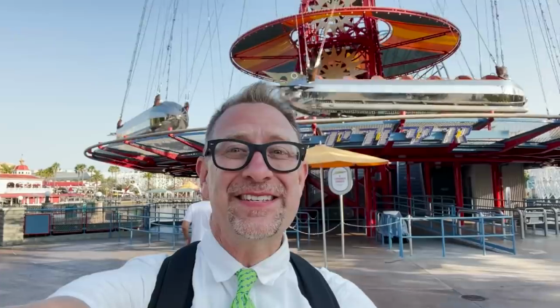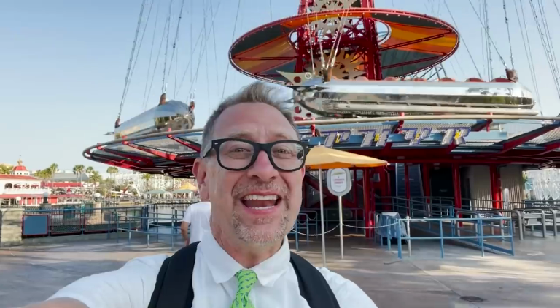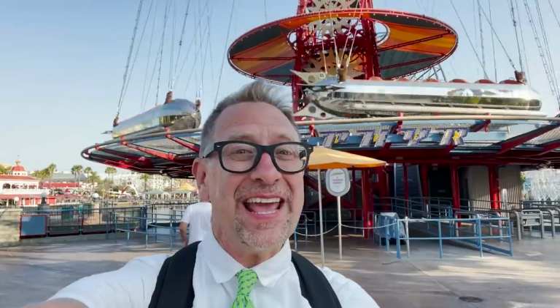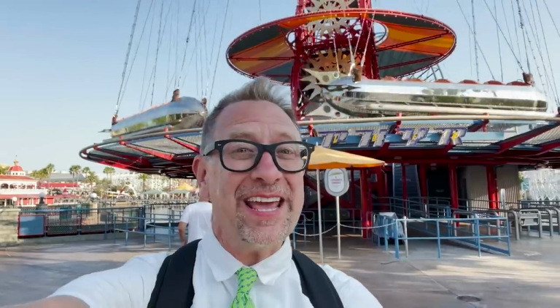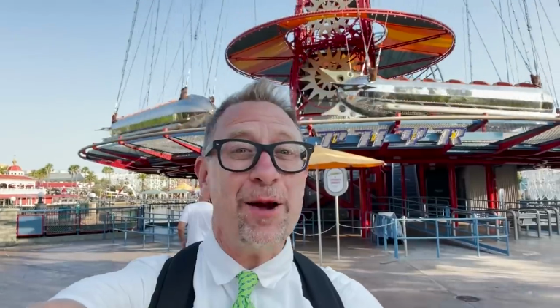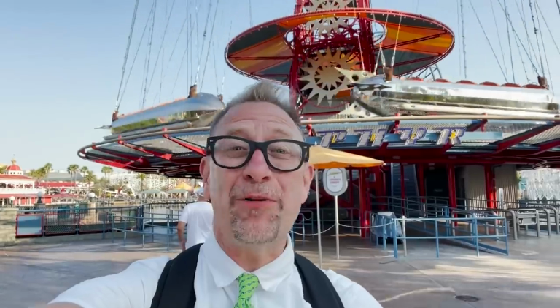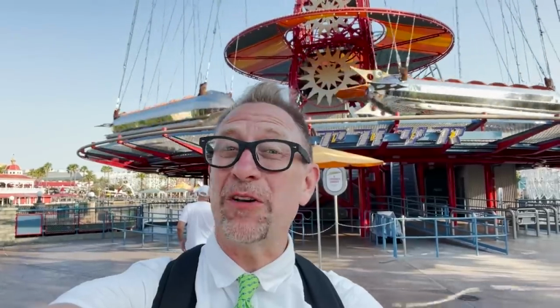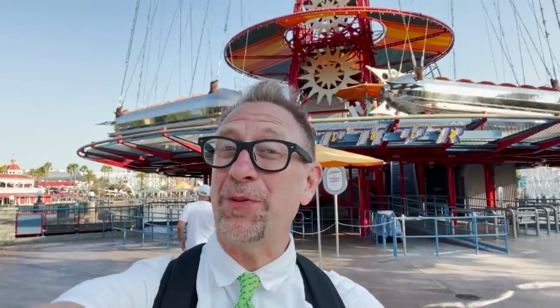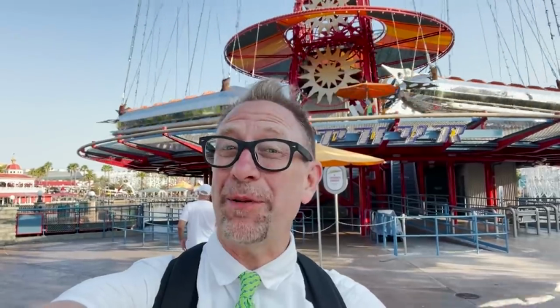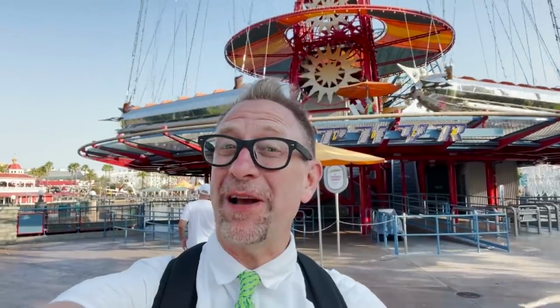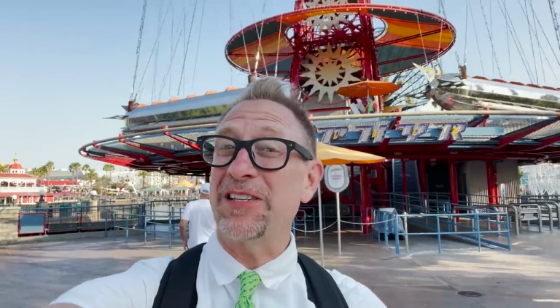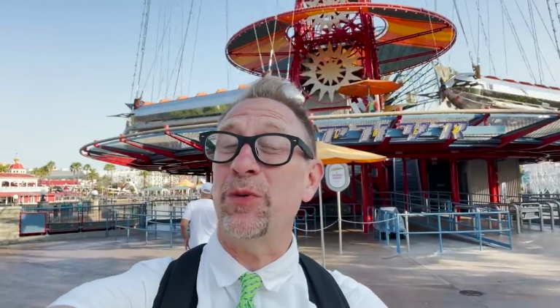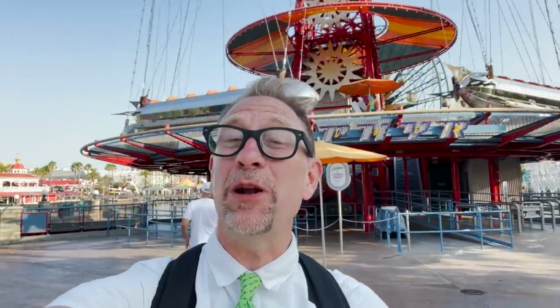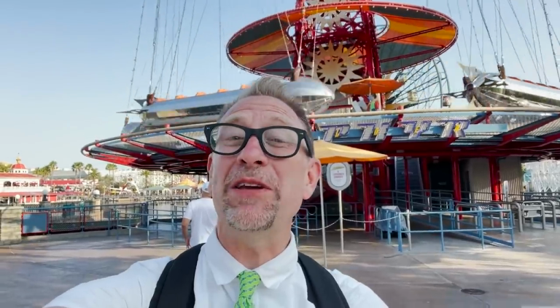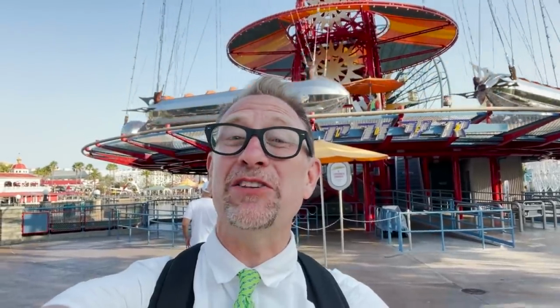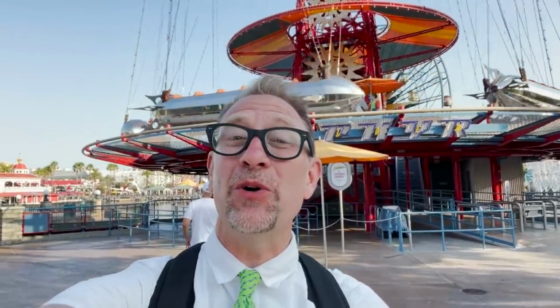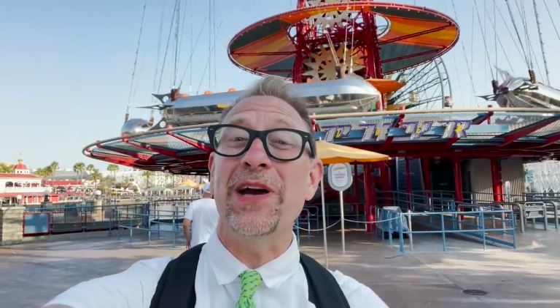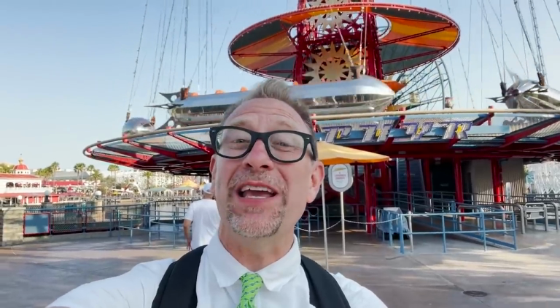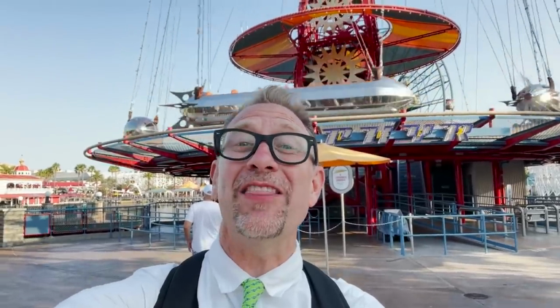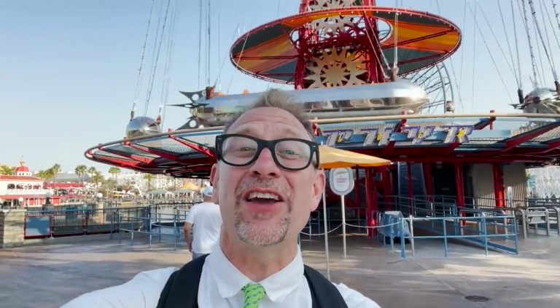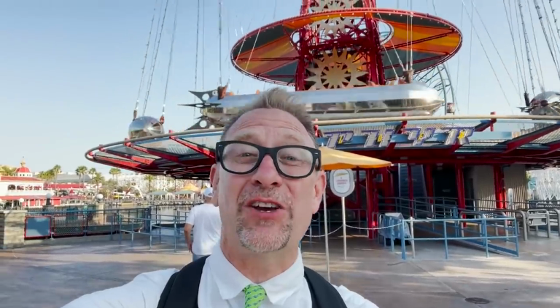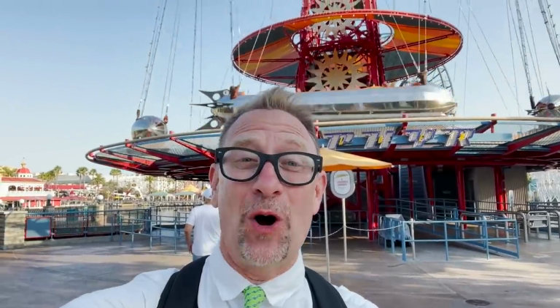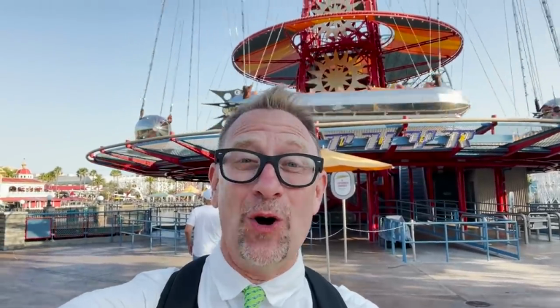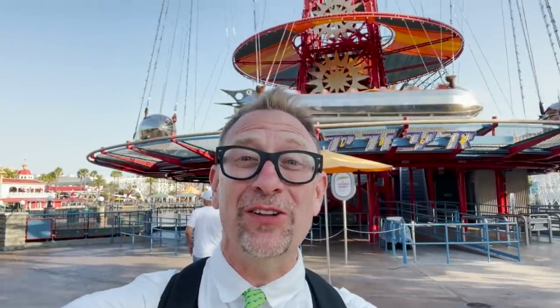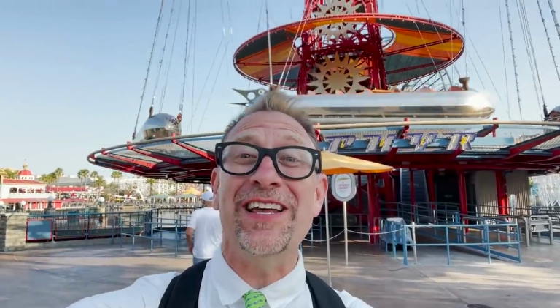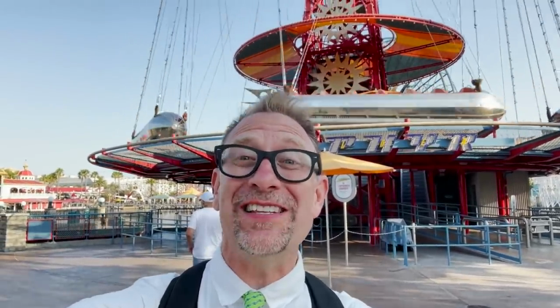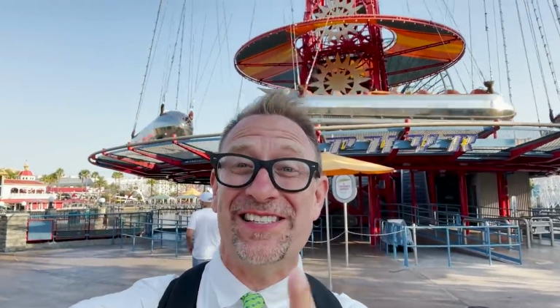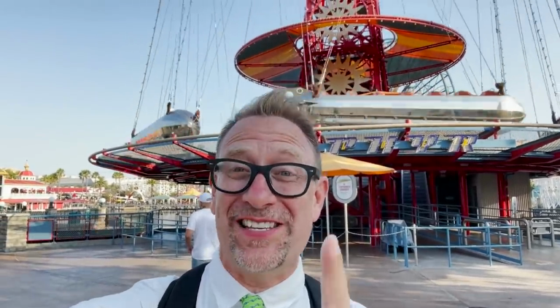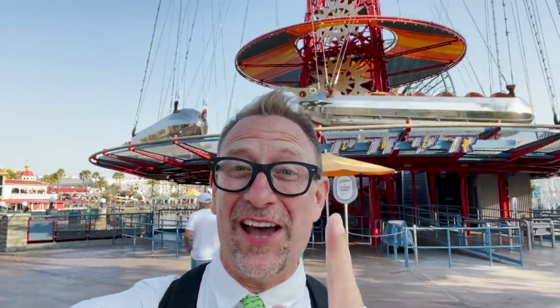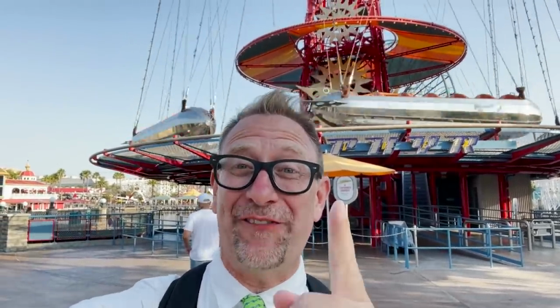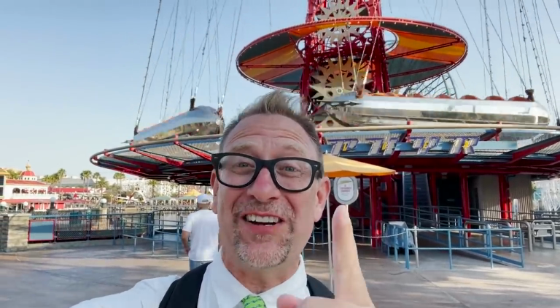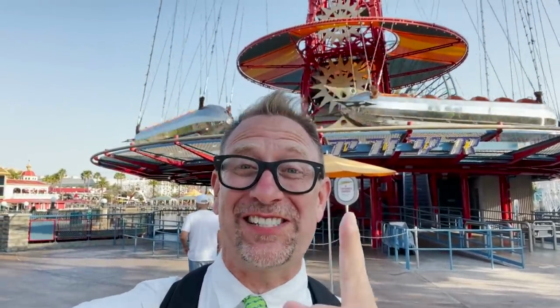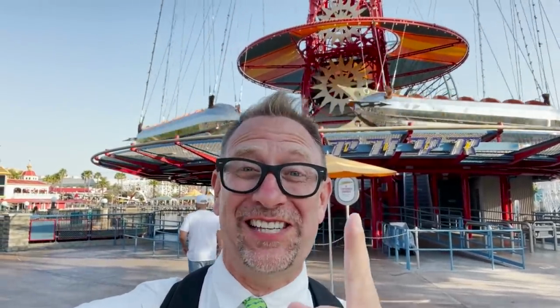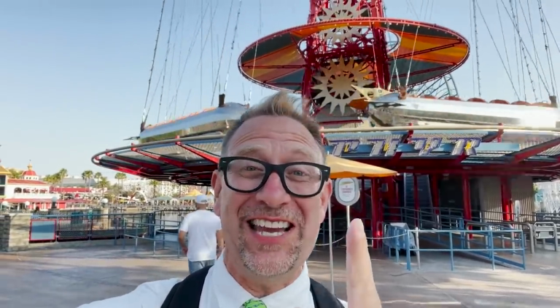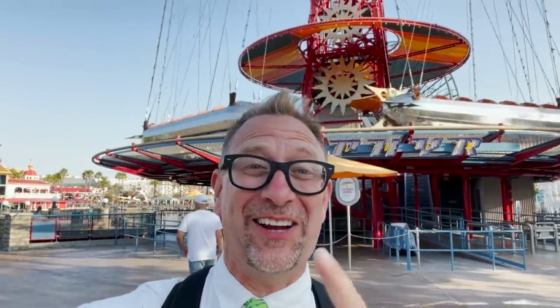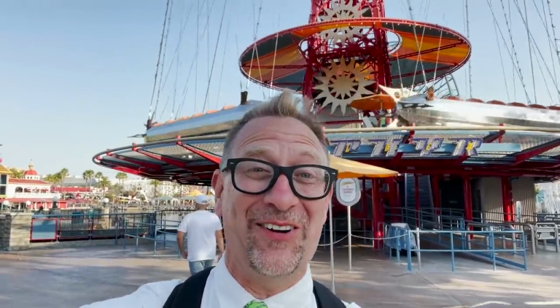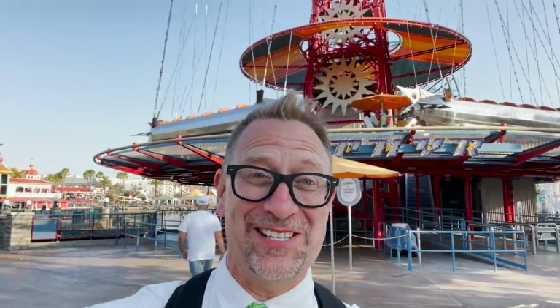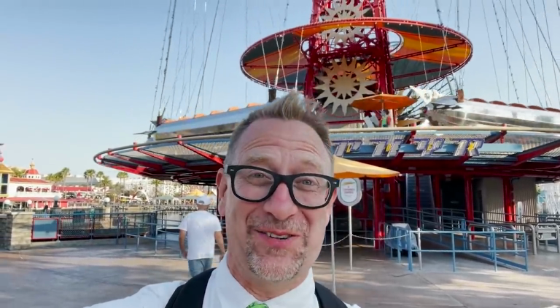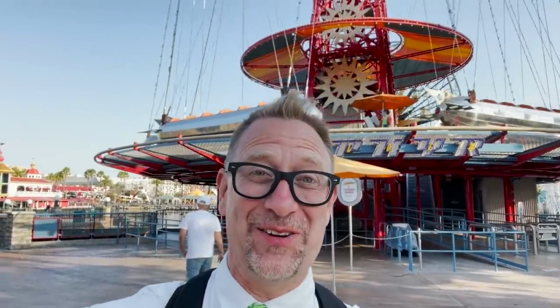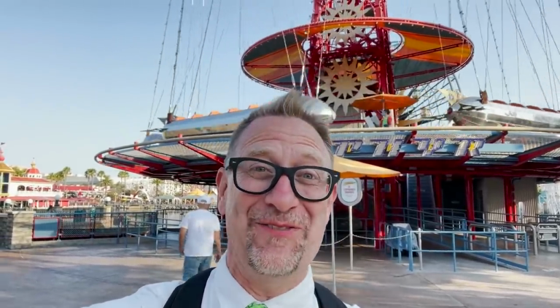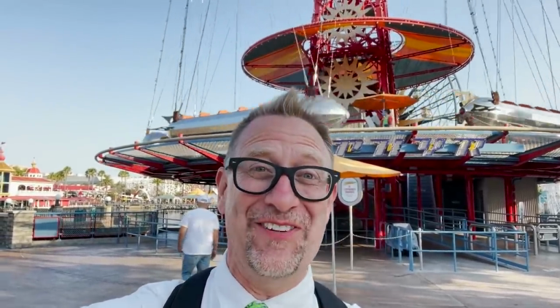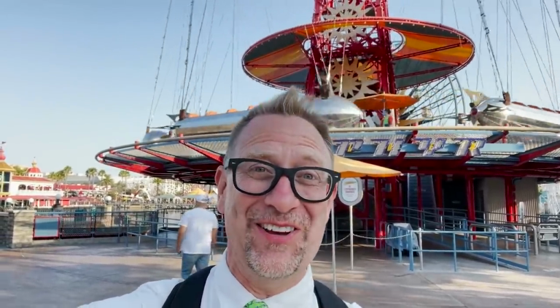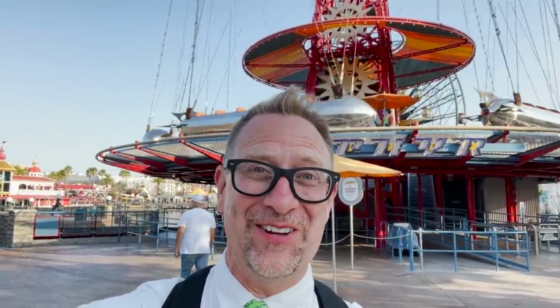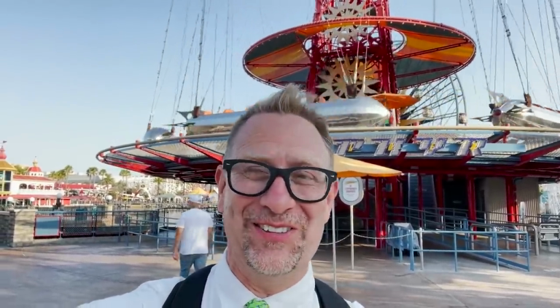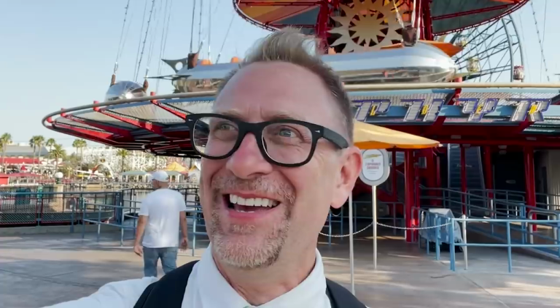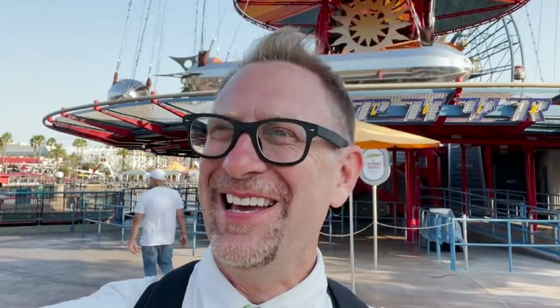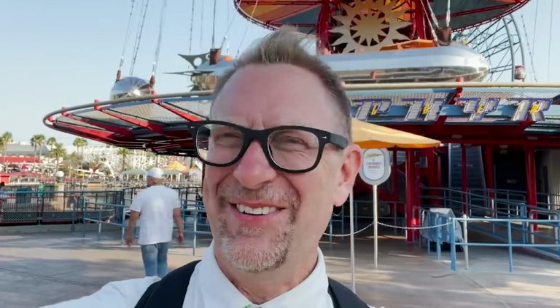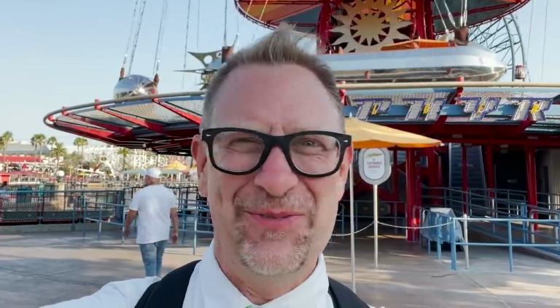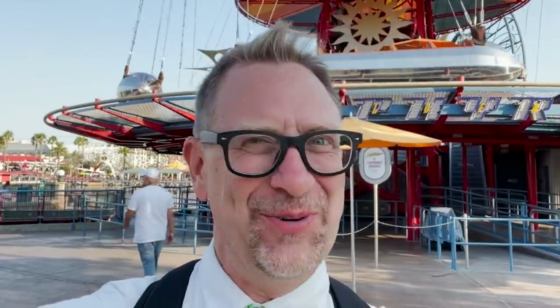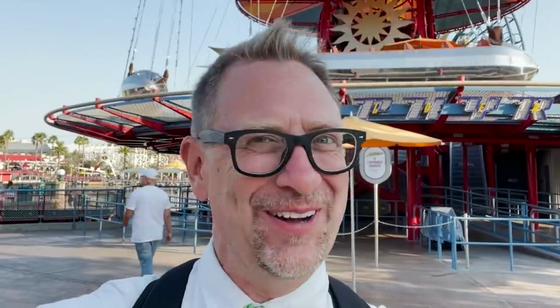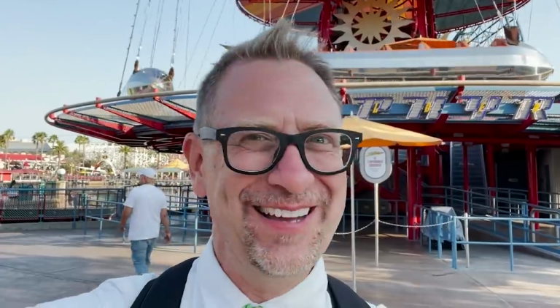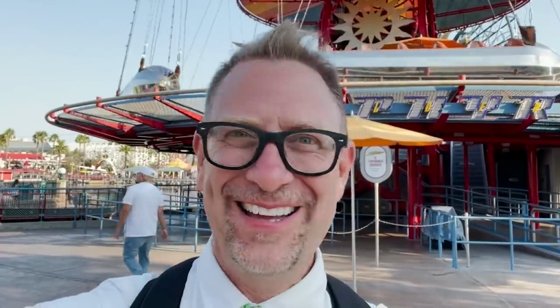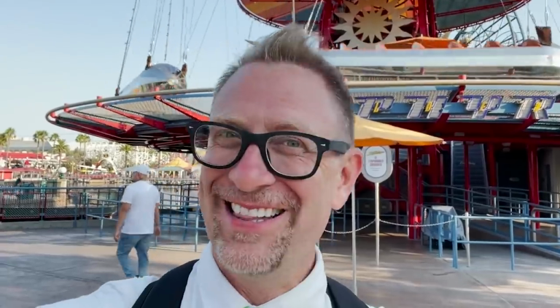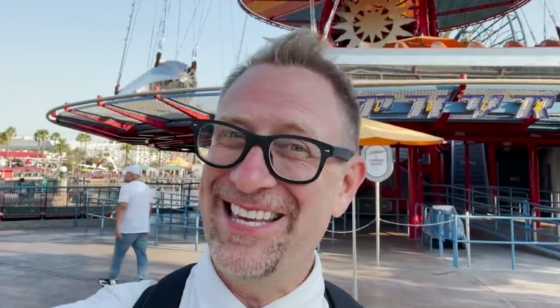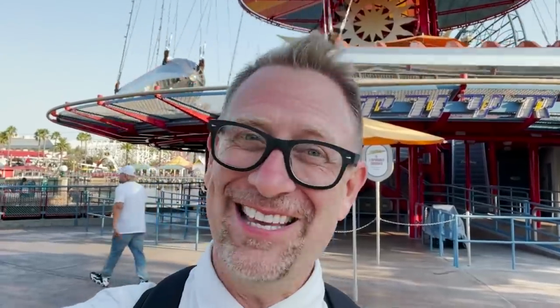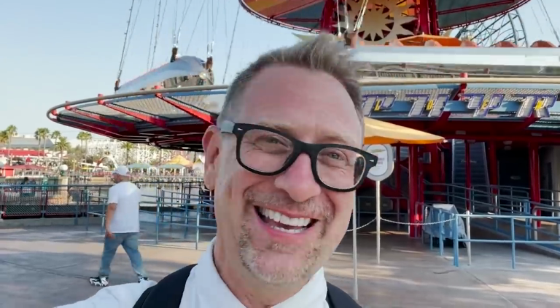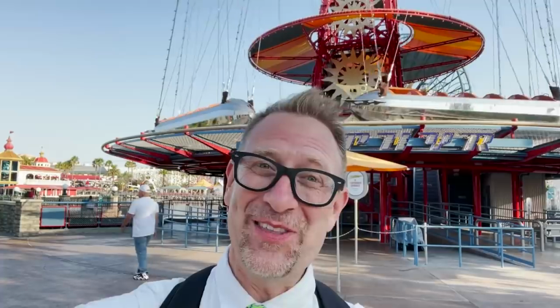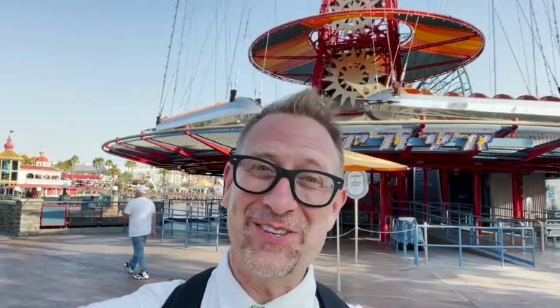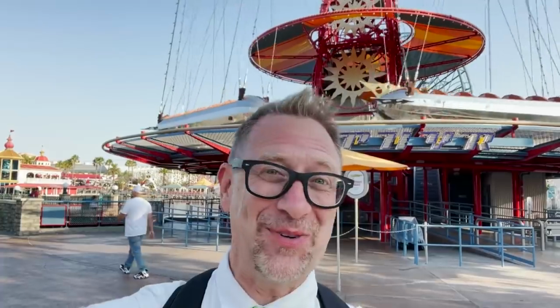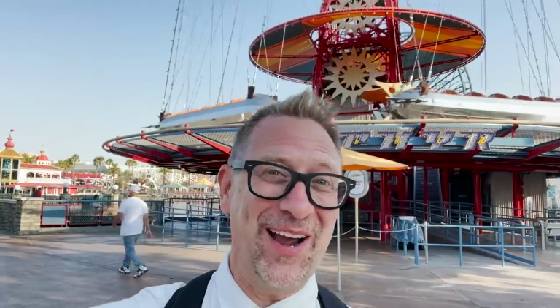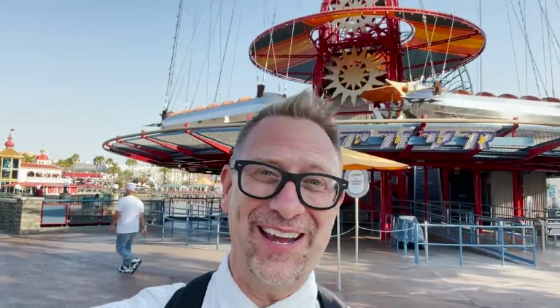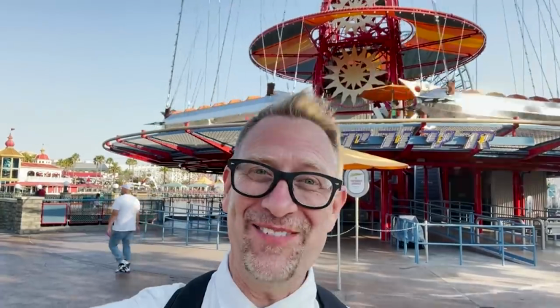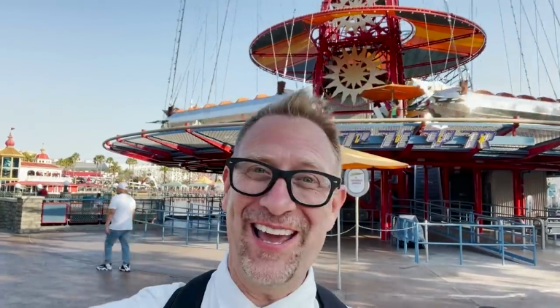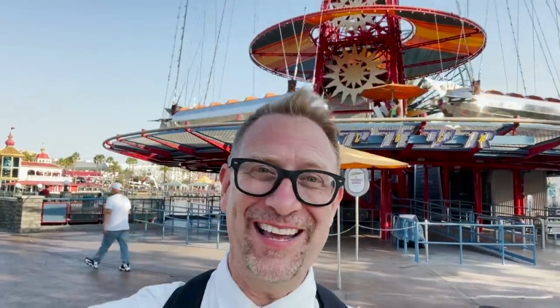Today on Pearls Park Pass we're going to be doing the Golden Zephyr Secrets Revealed. This ride, man.